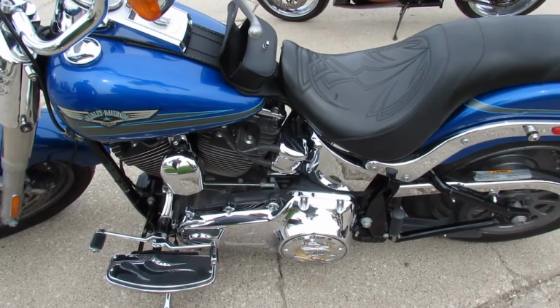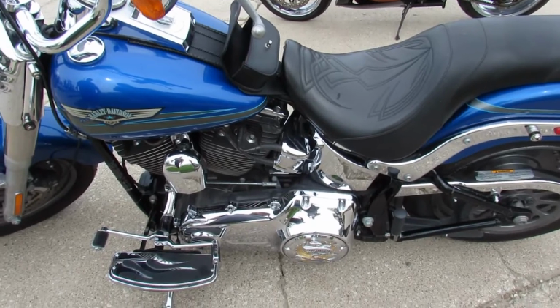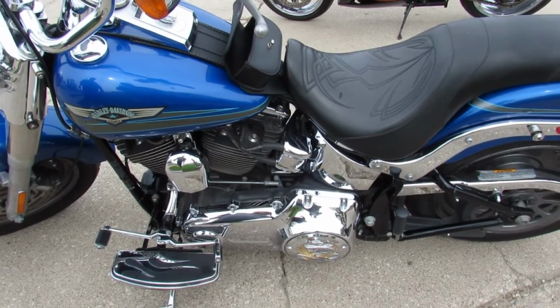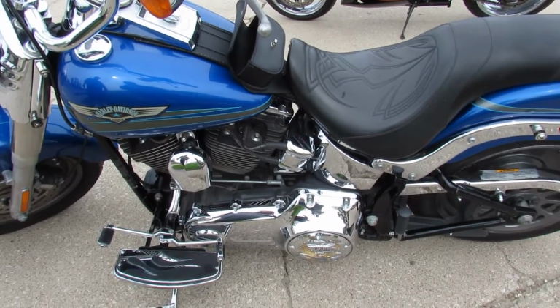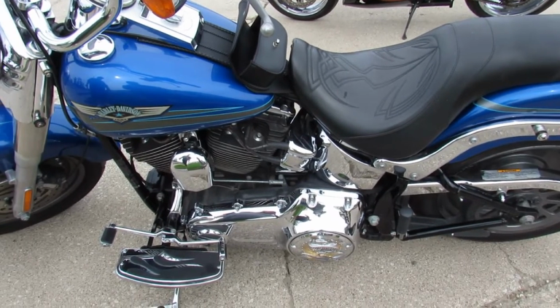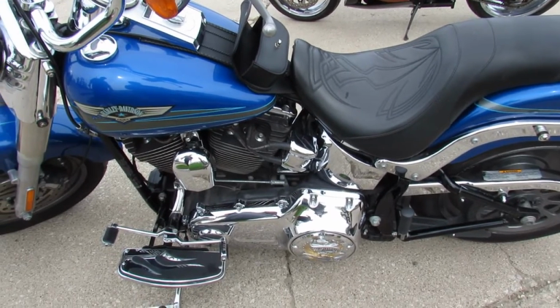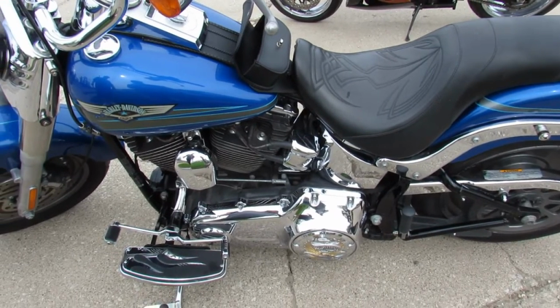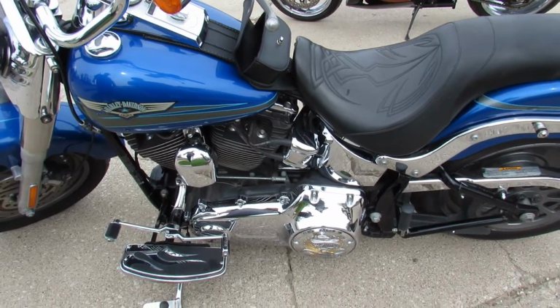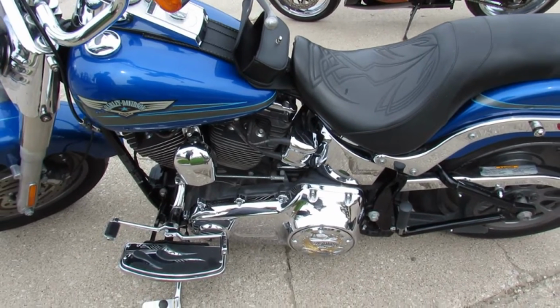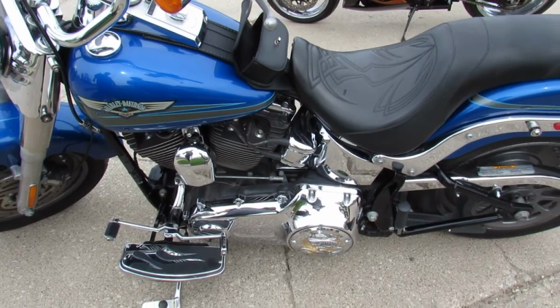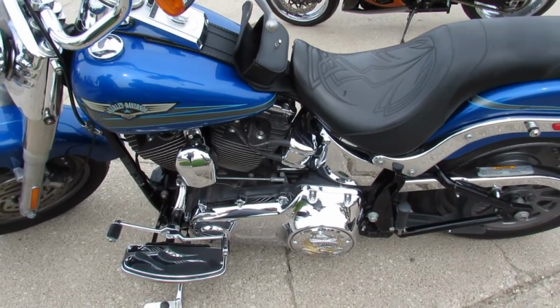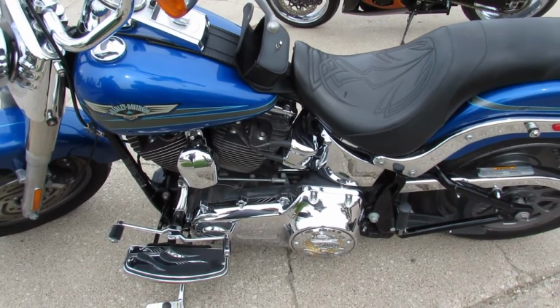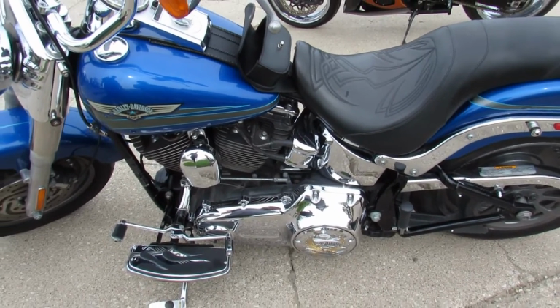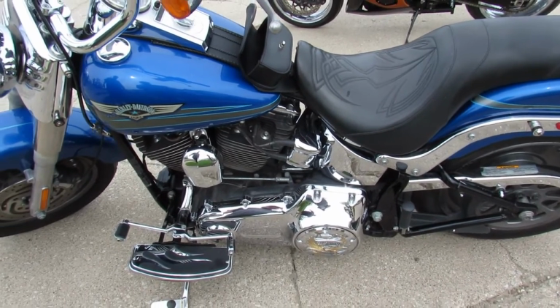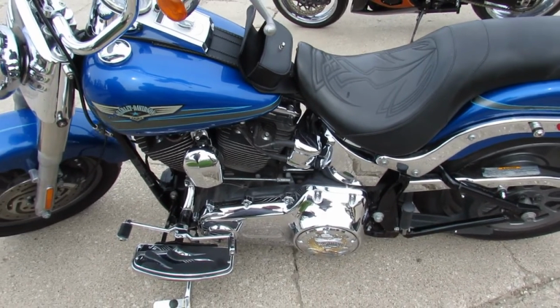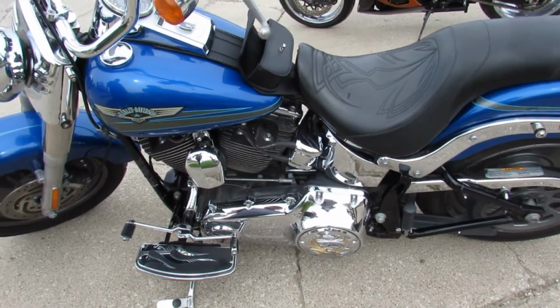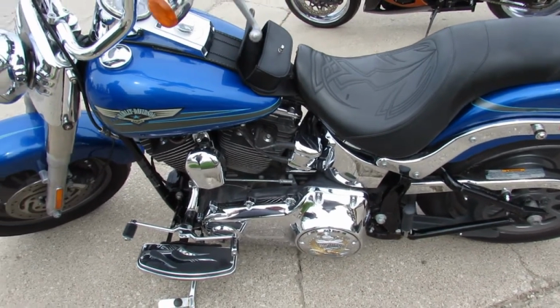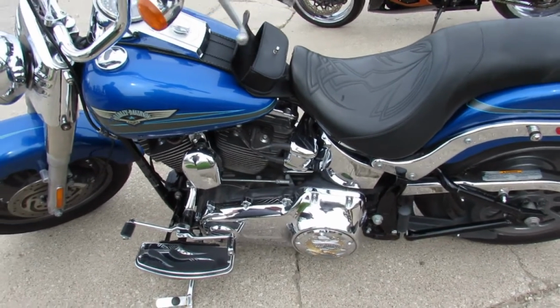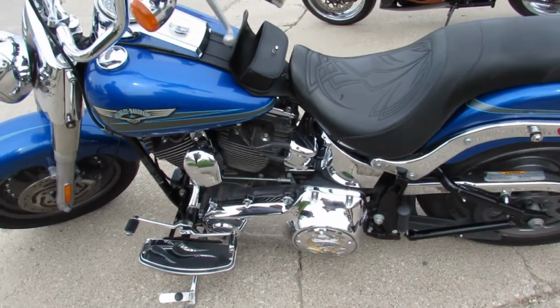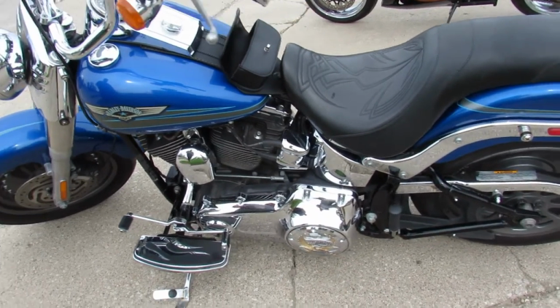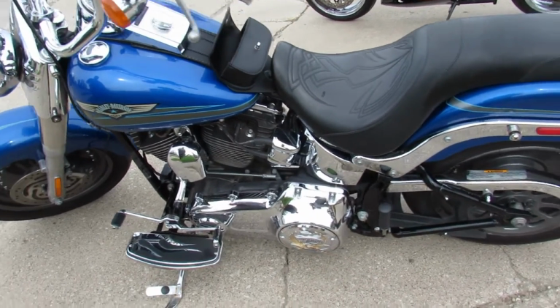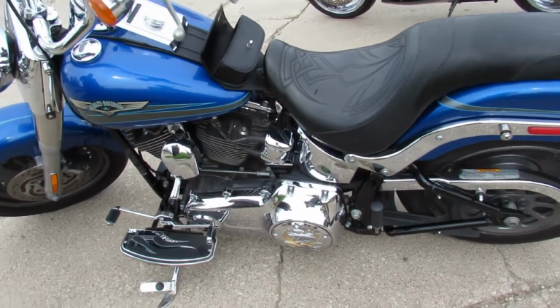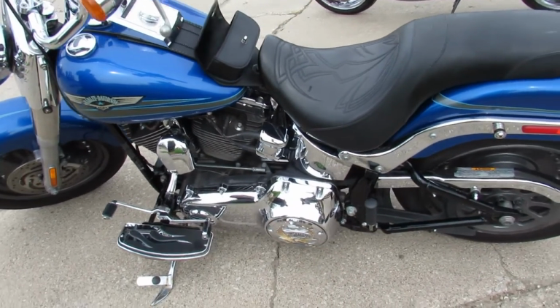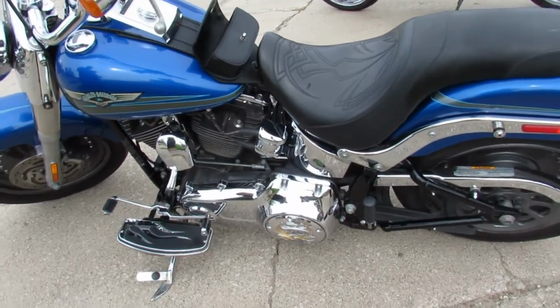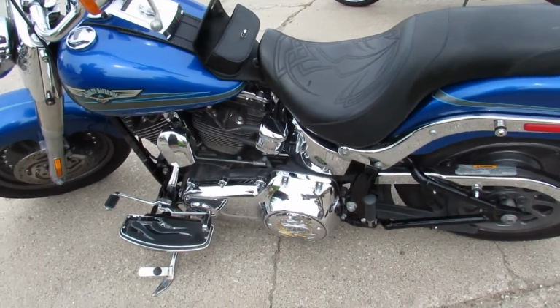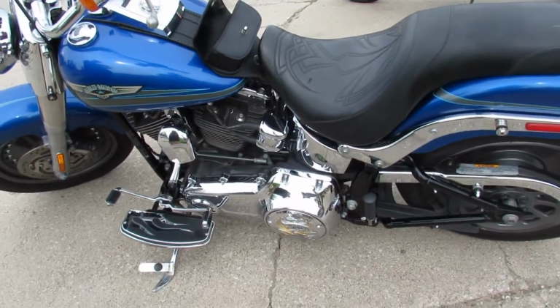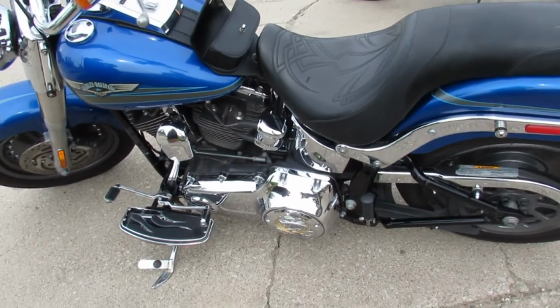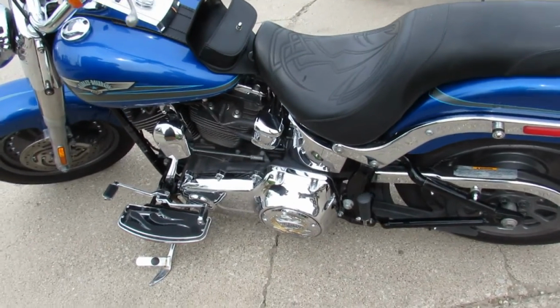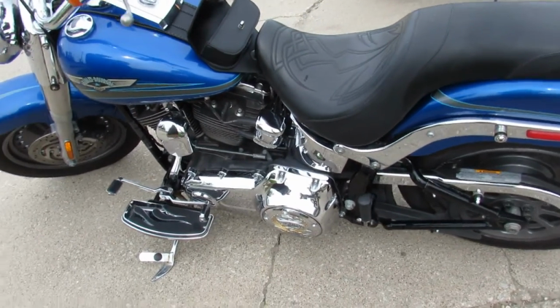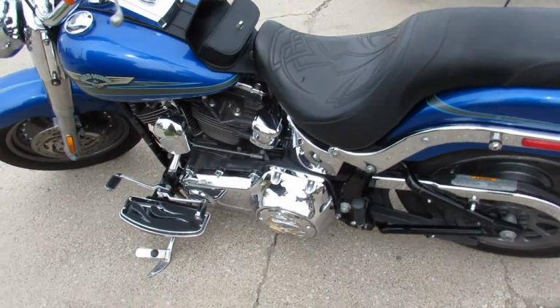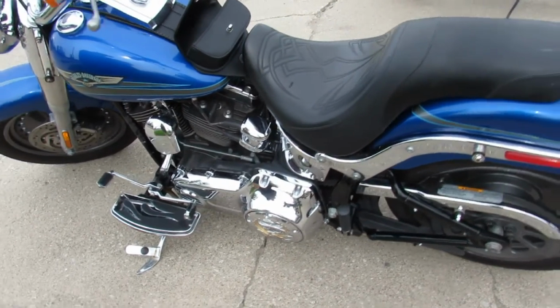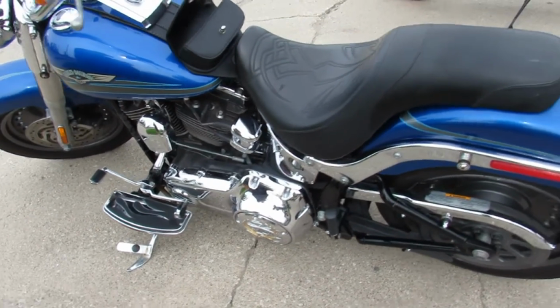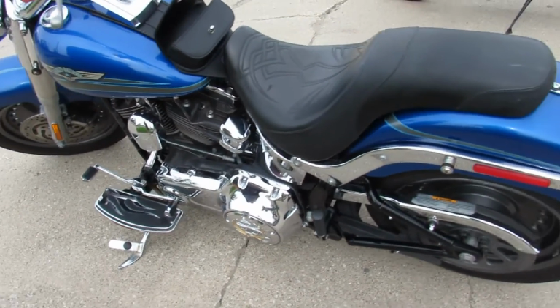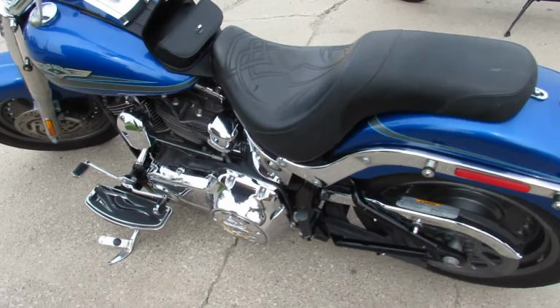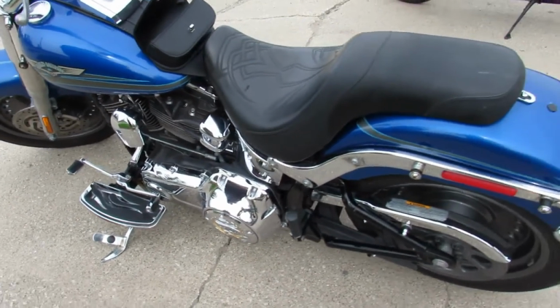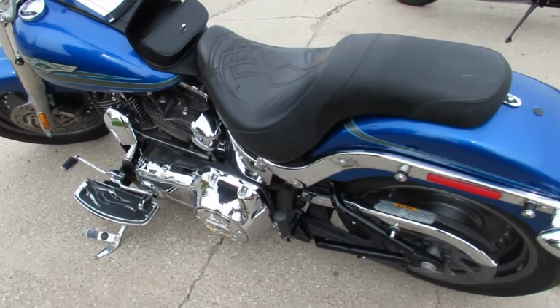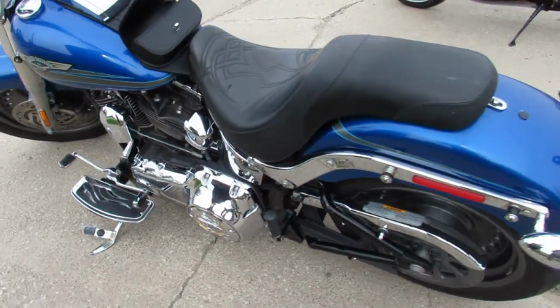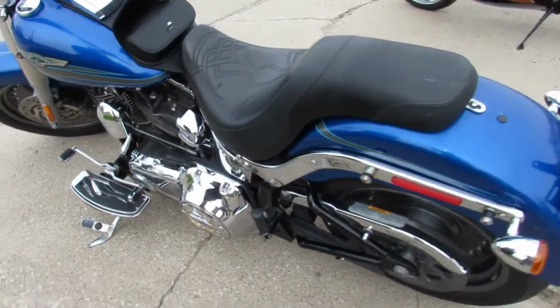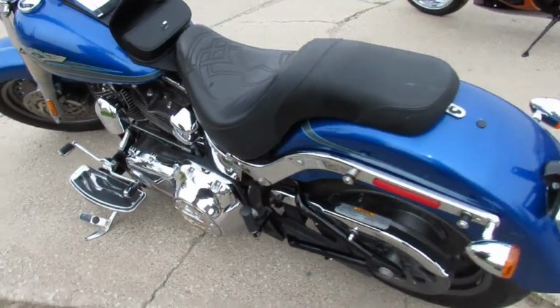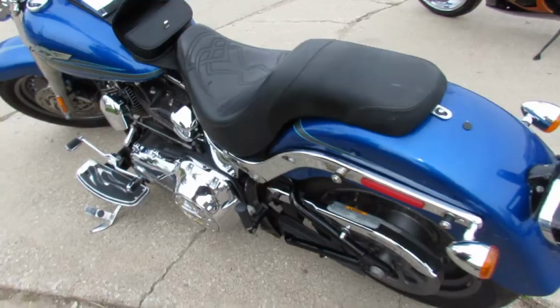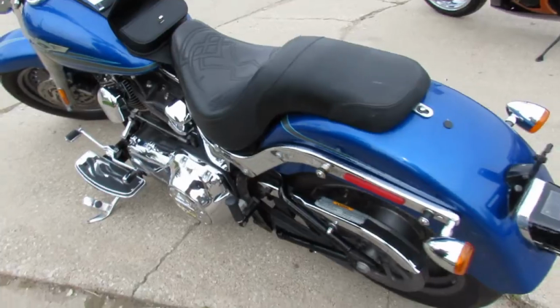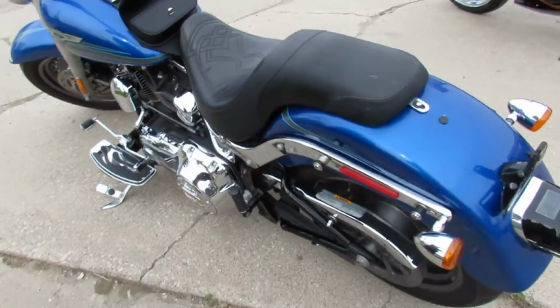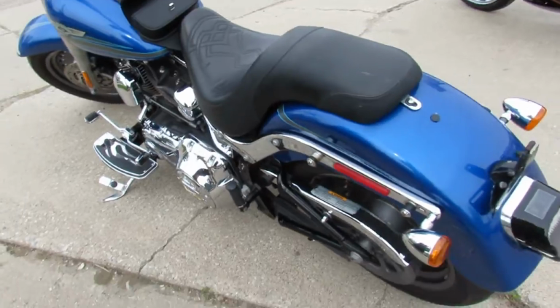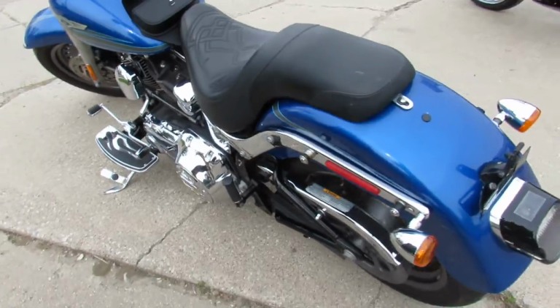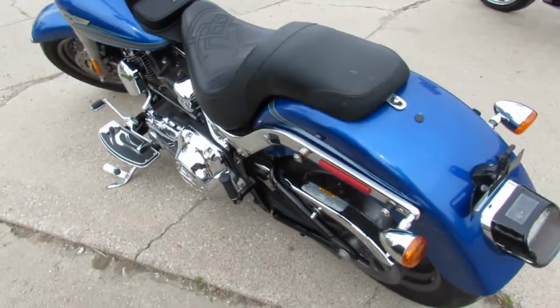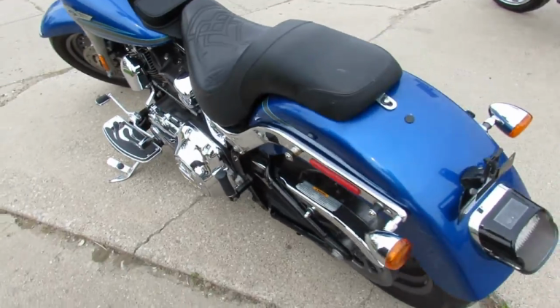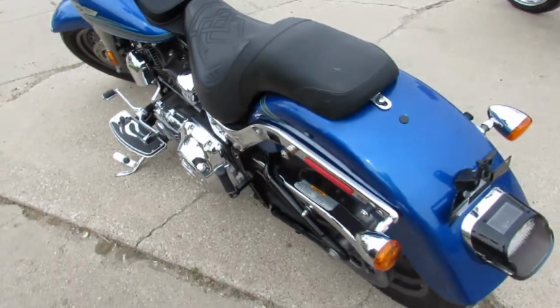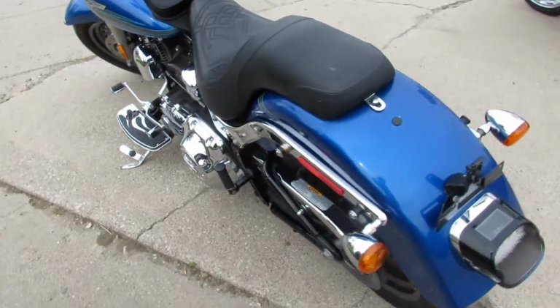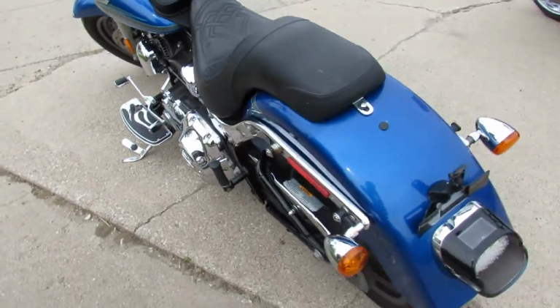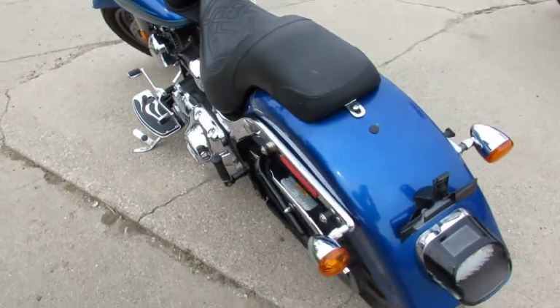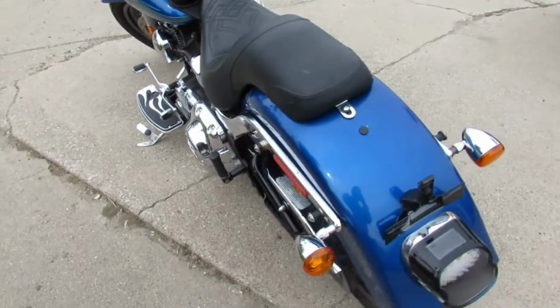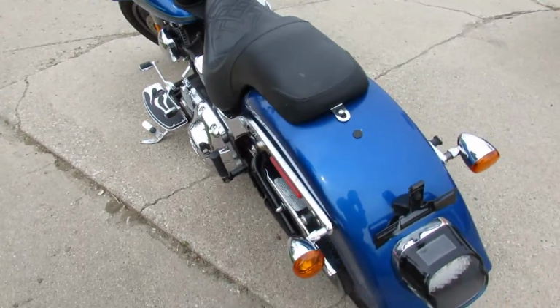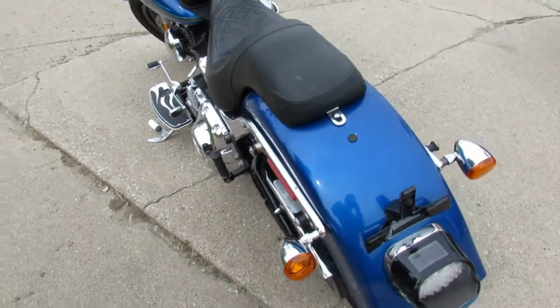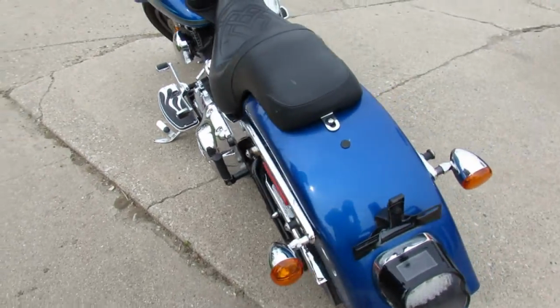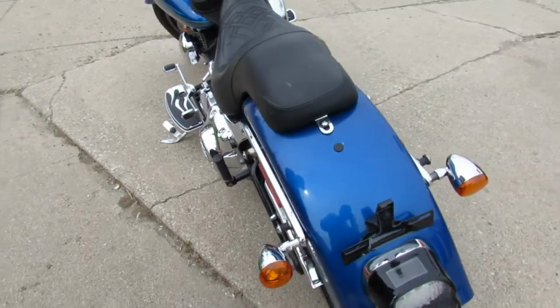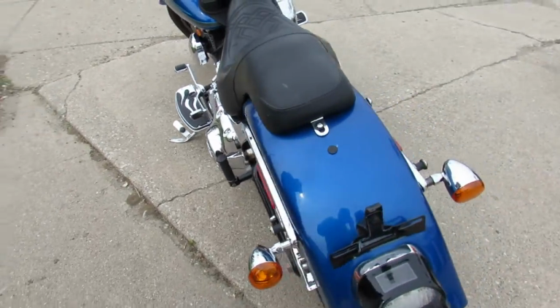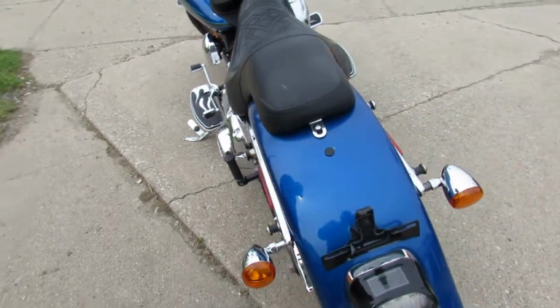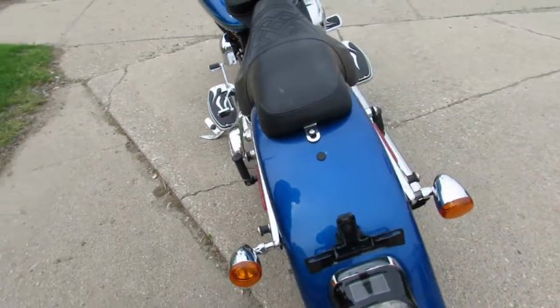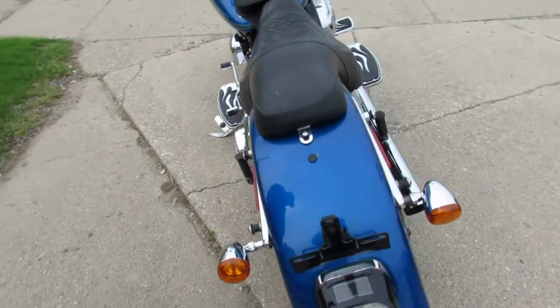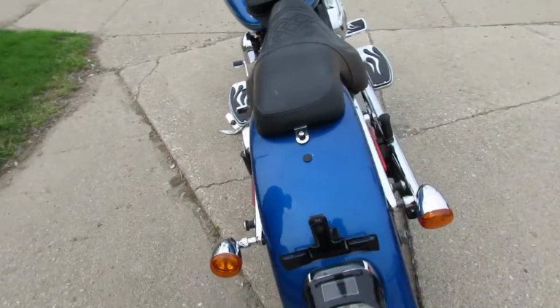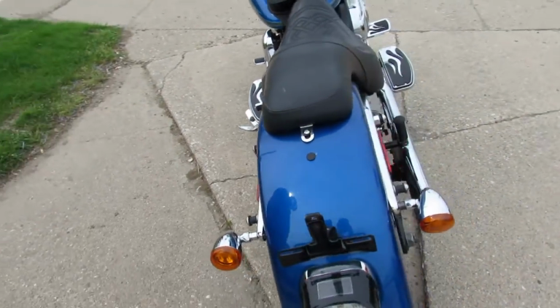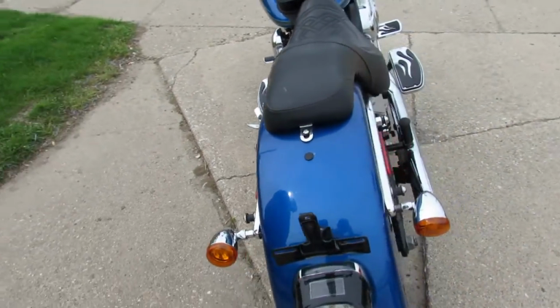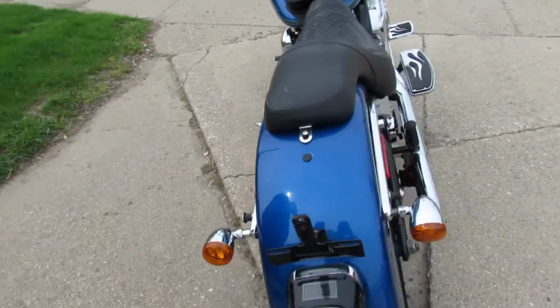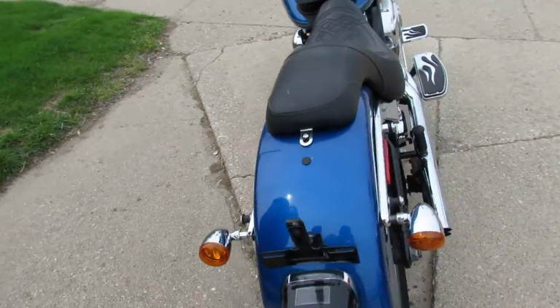Hey guys, ApprovalPowersports.com here doing some videos on some bikes we just got in. Check this one out, it's a 2008 Fatboy for sale.